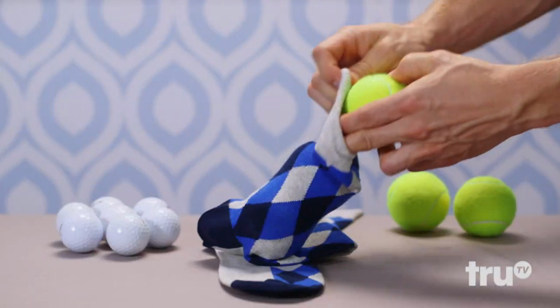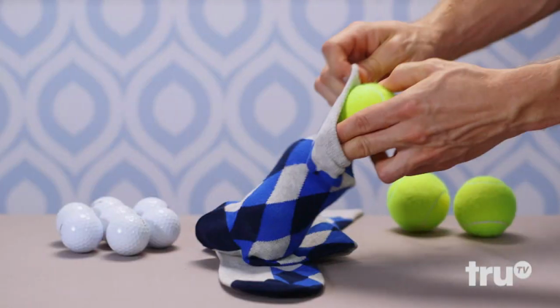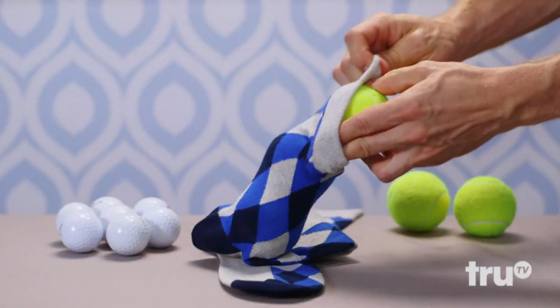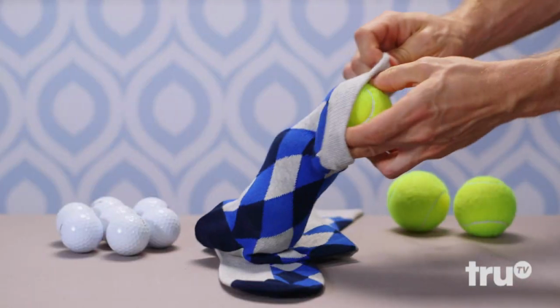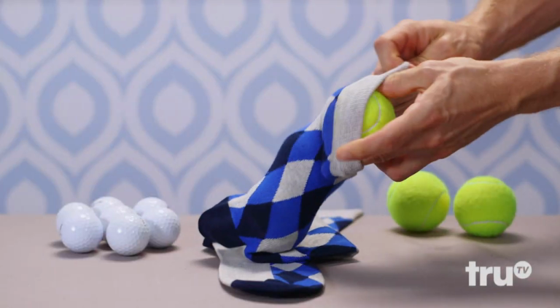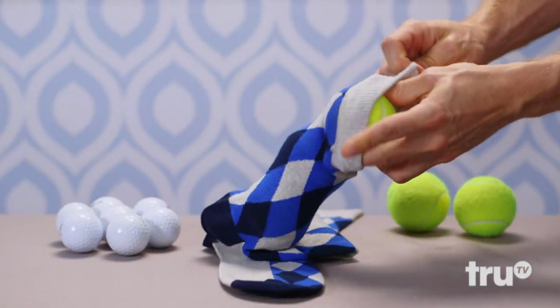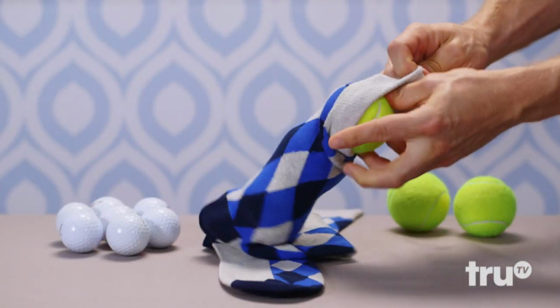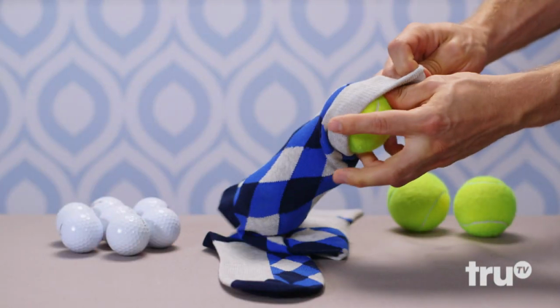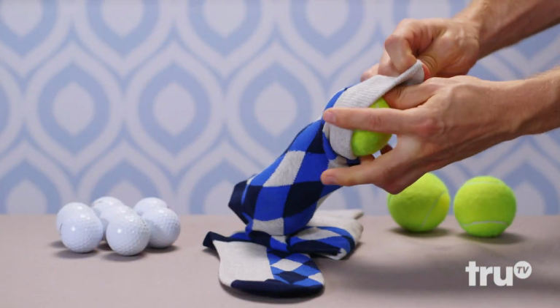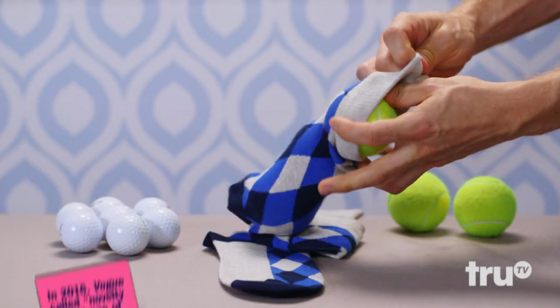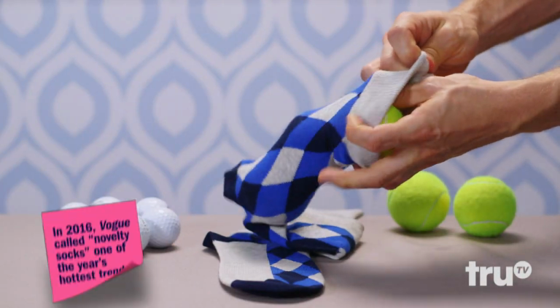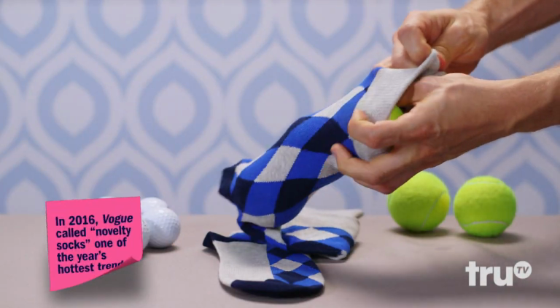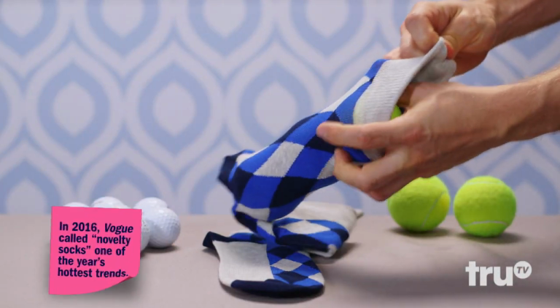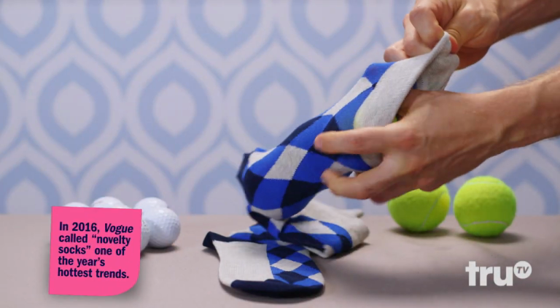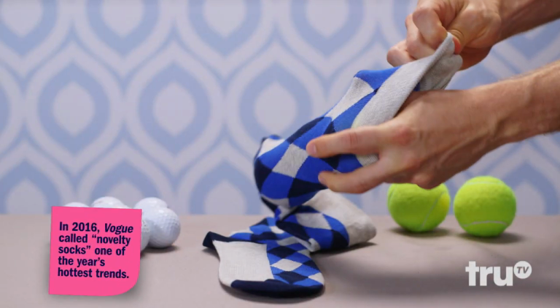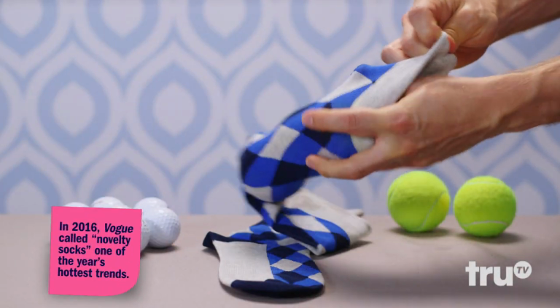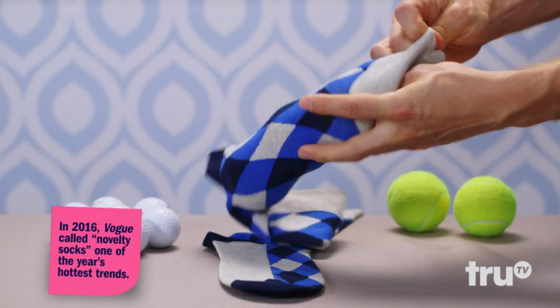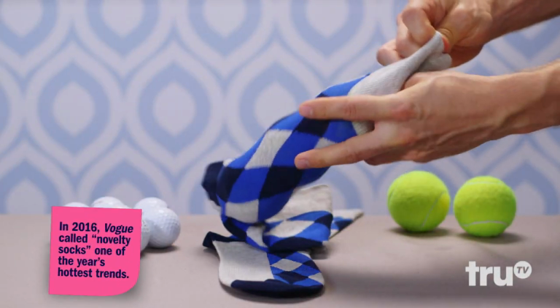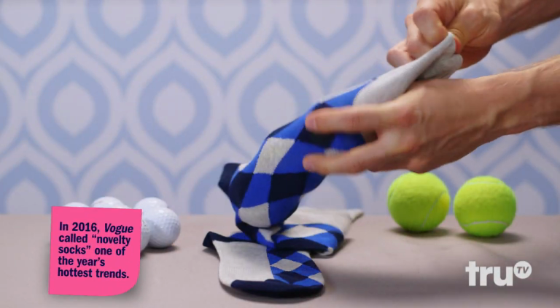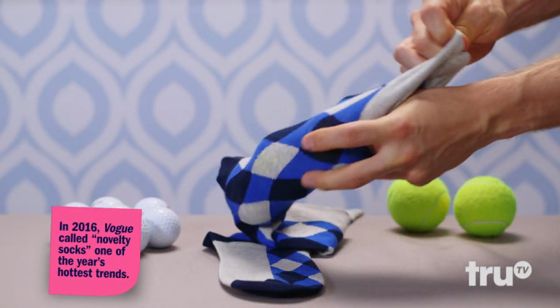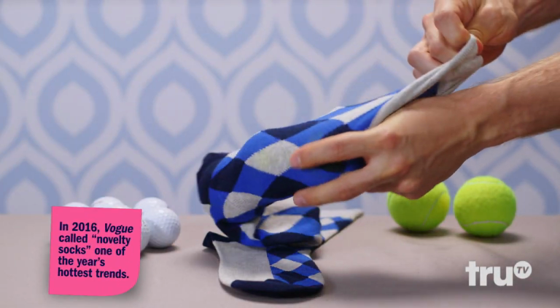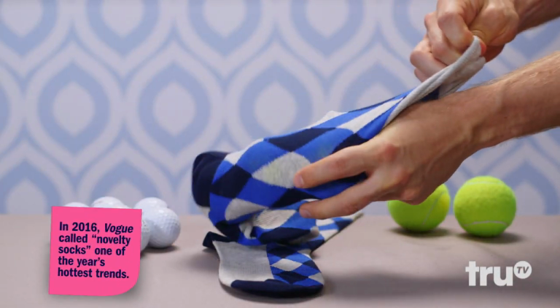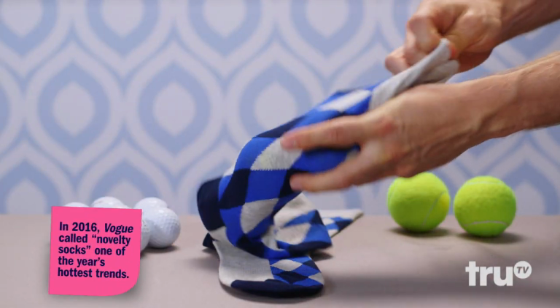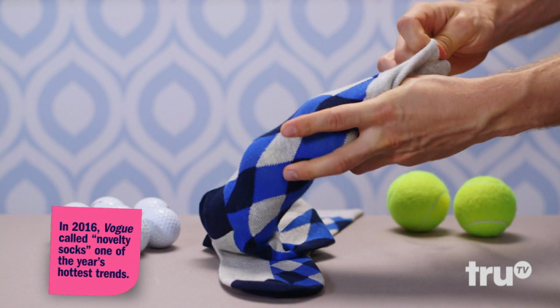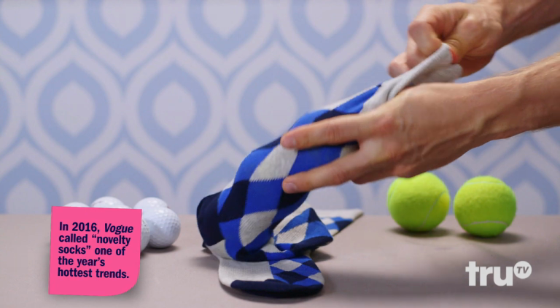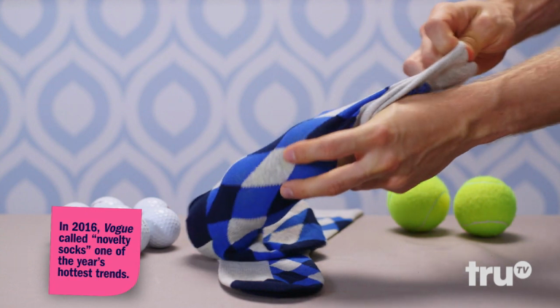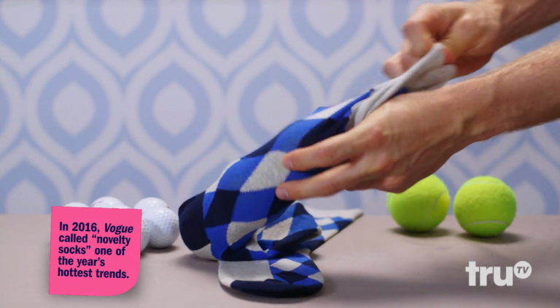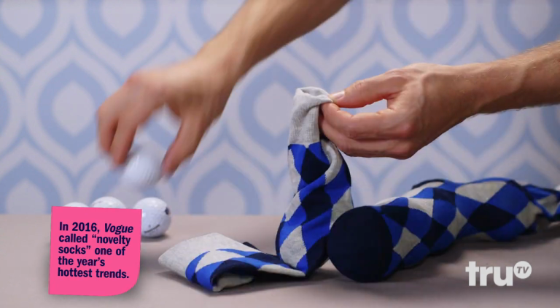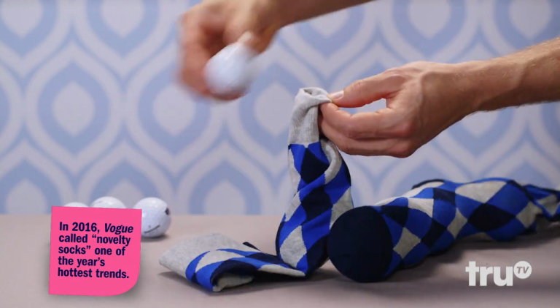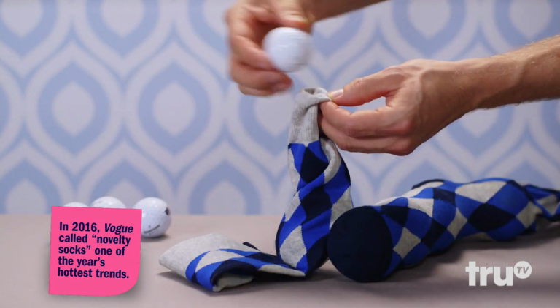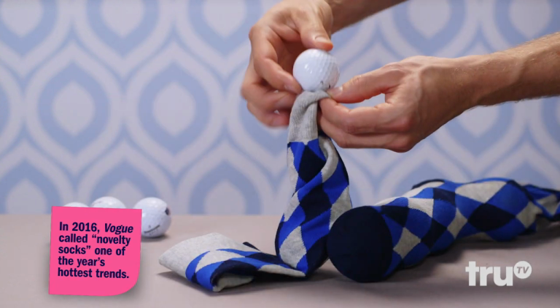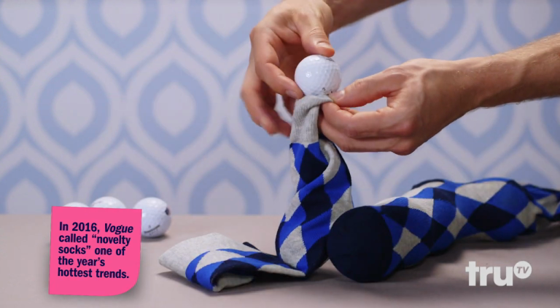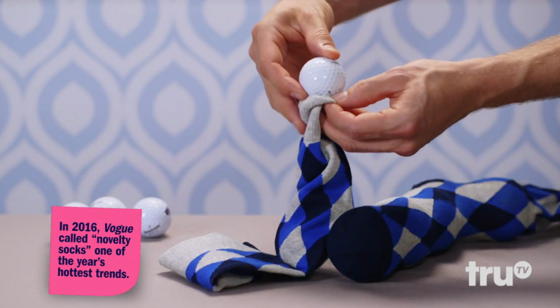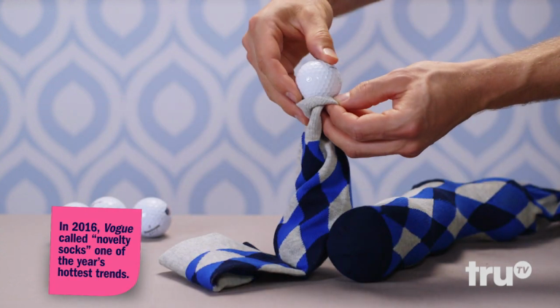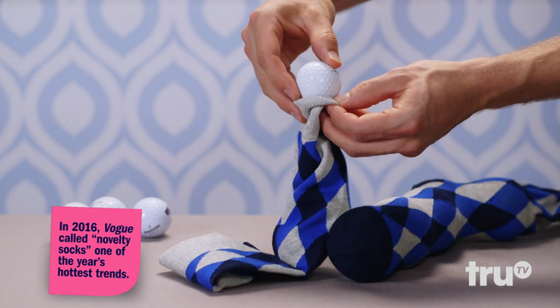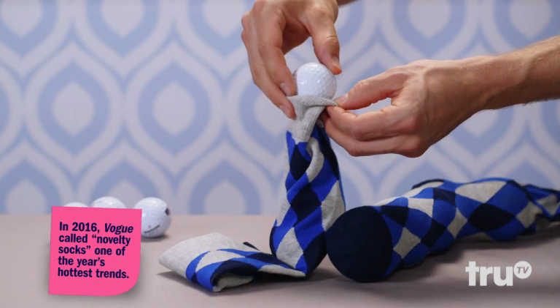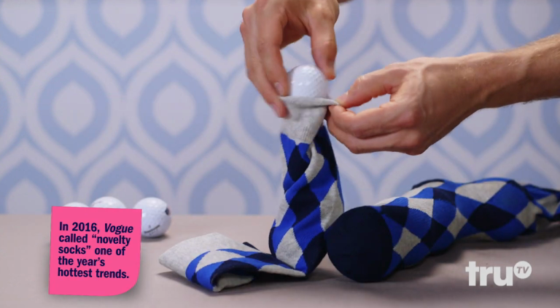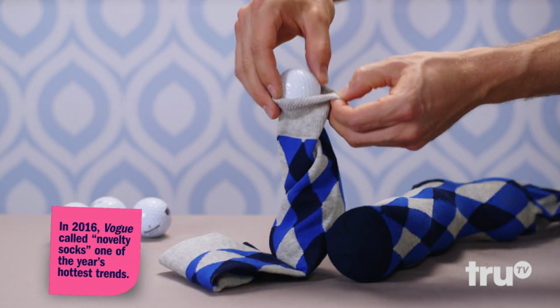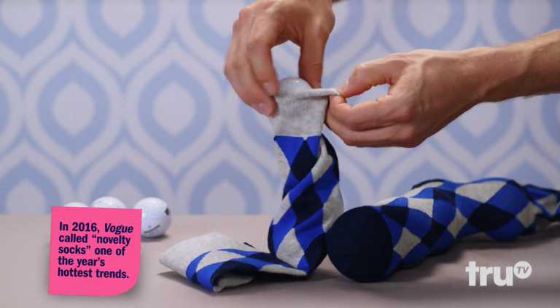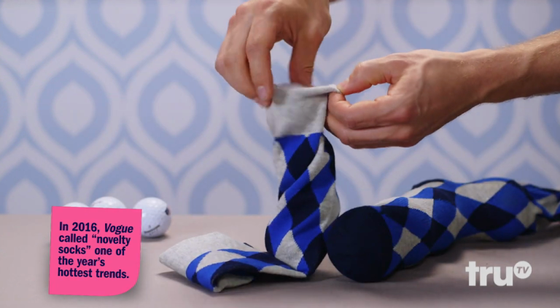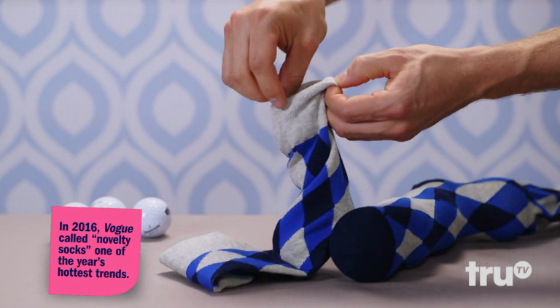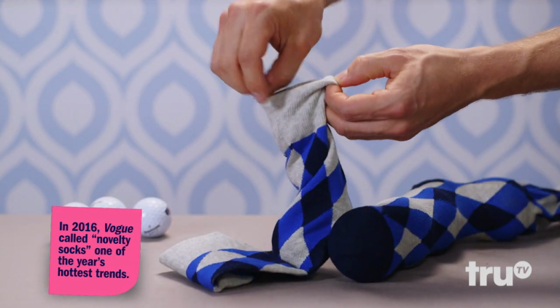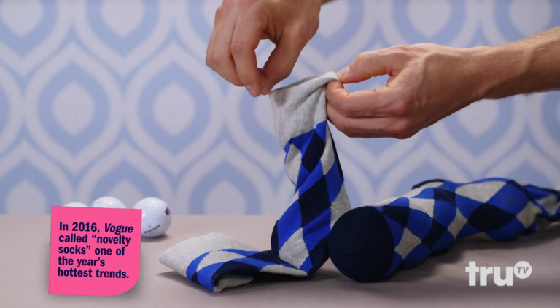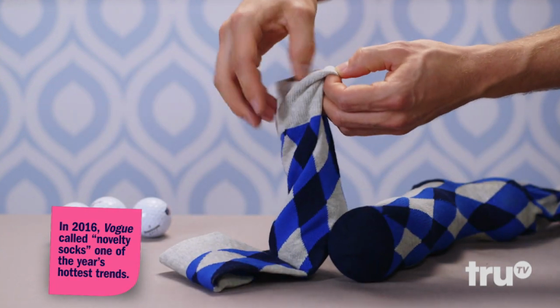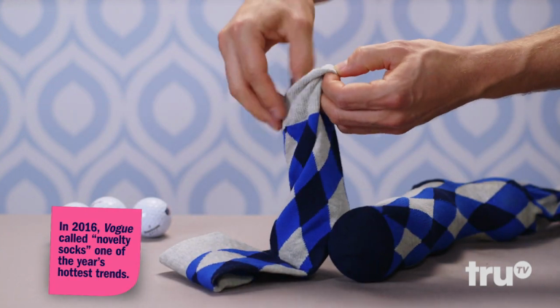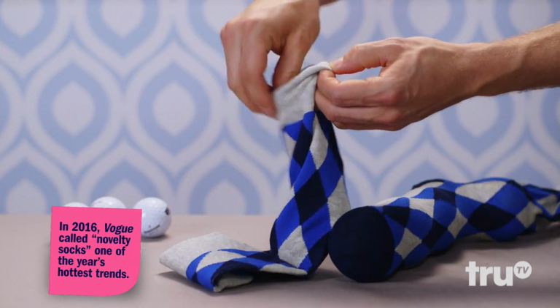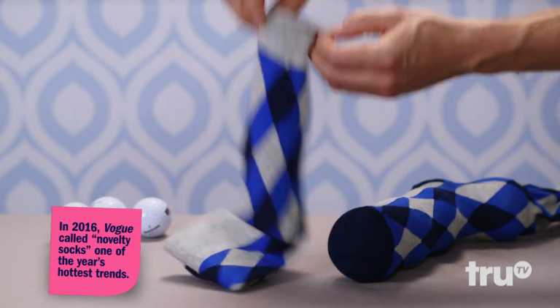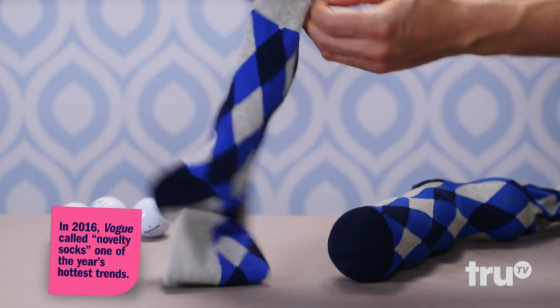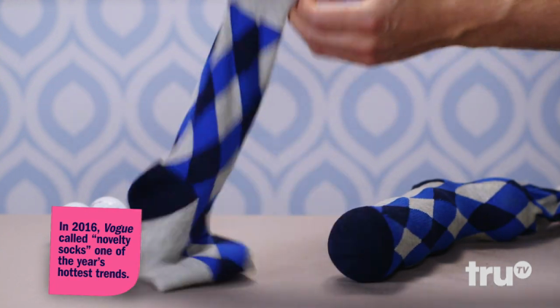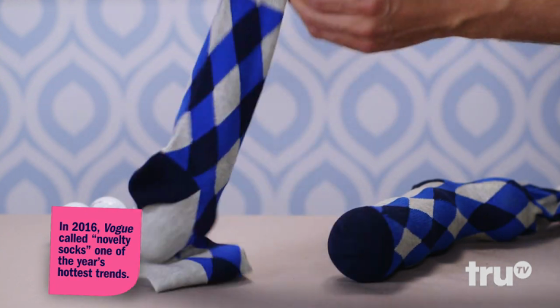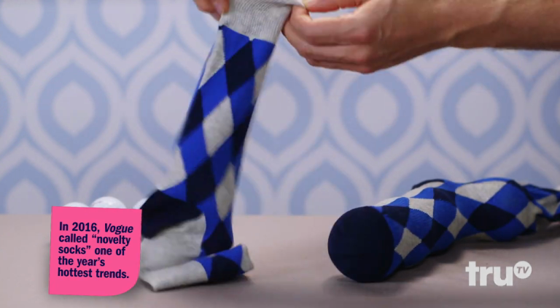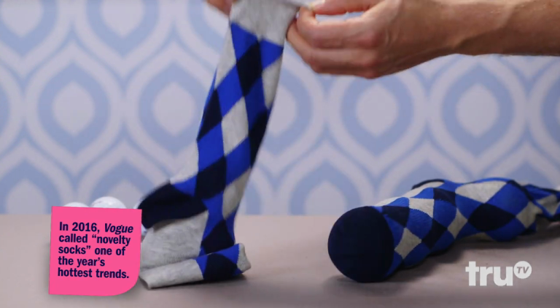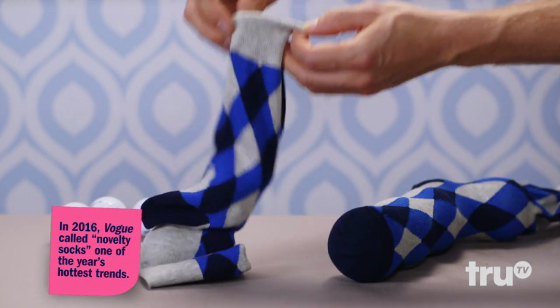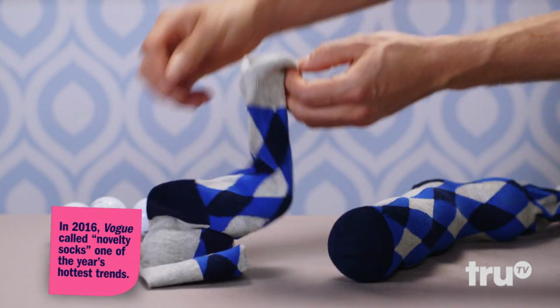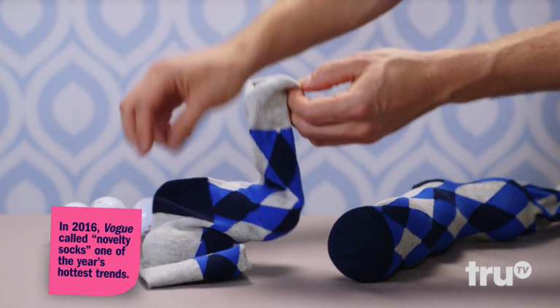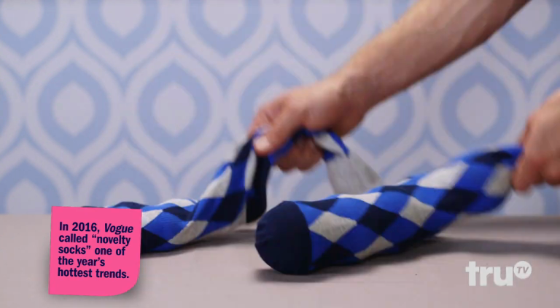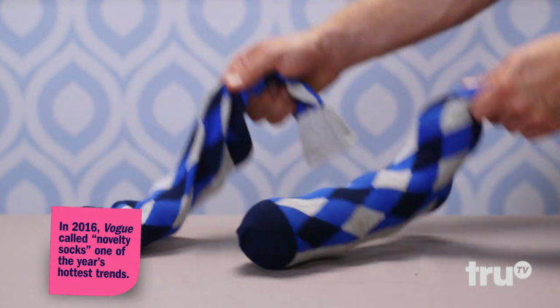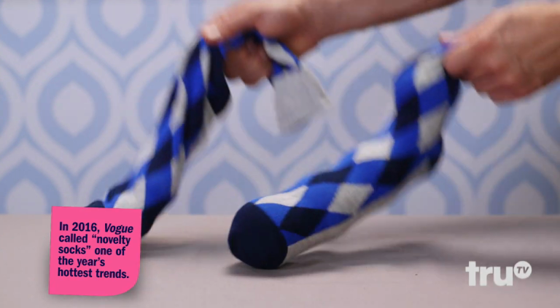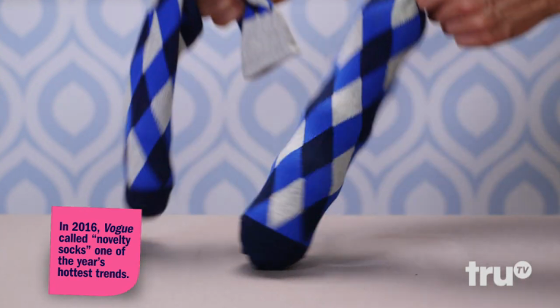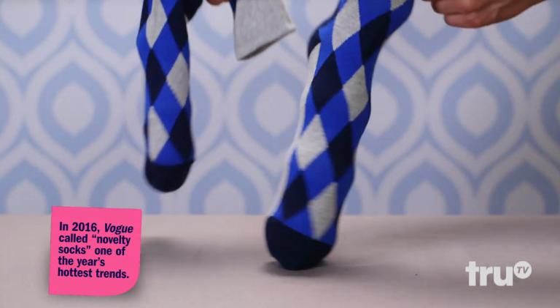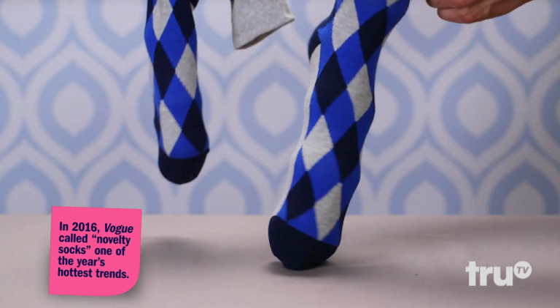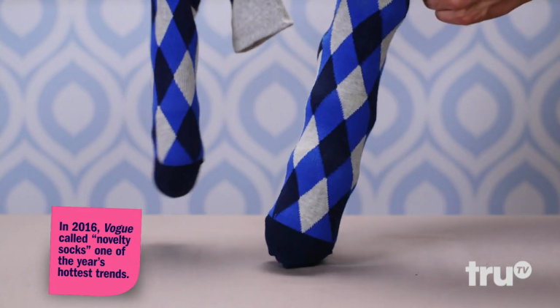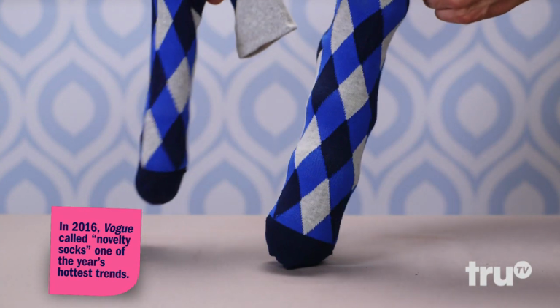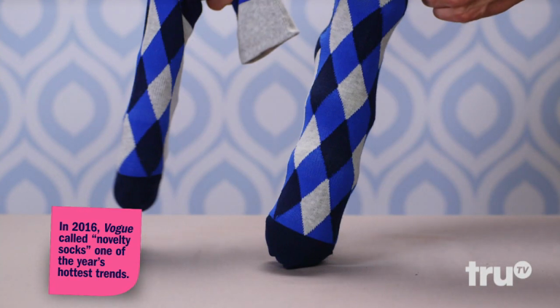Whether you're hitting up the court or the course, use an old sock to keep your precious balls clean and condensed. All-star.